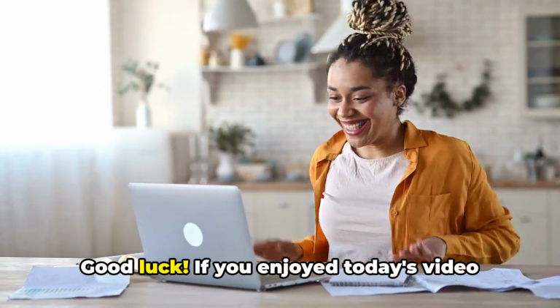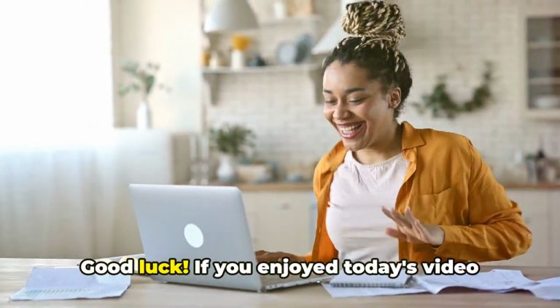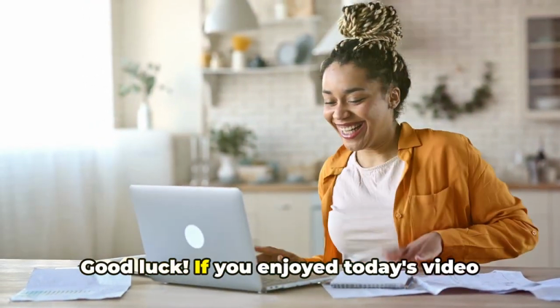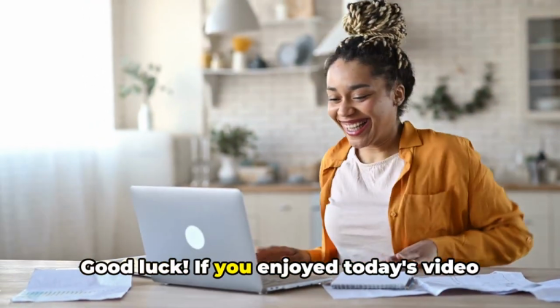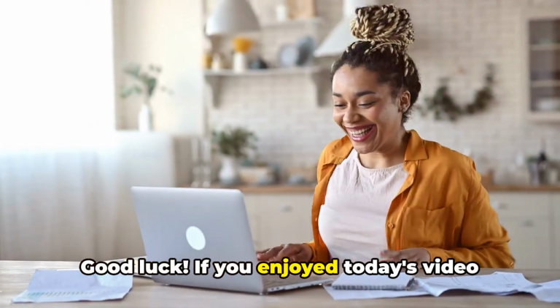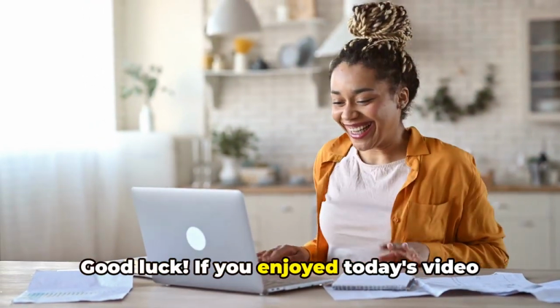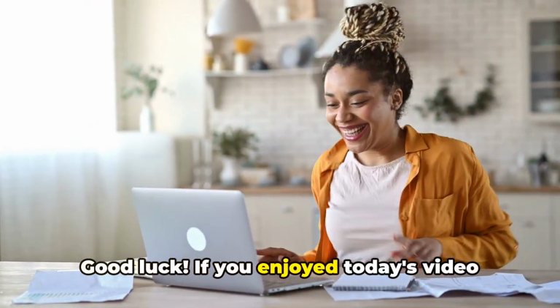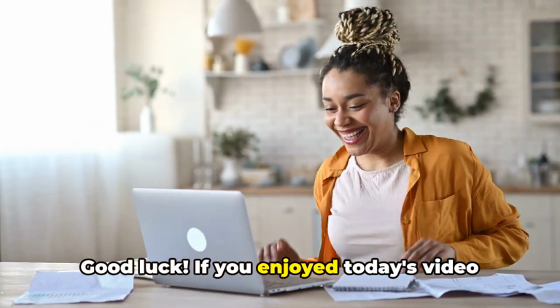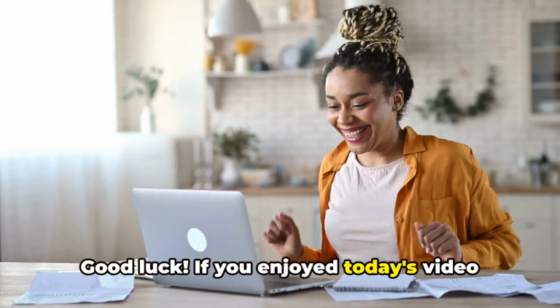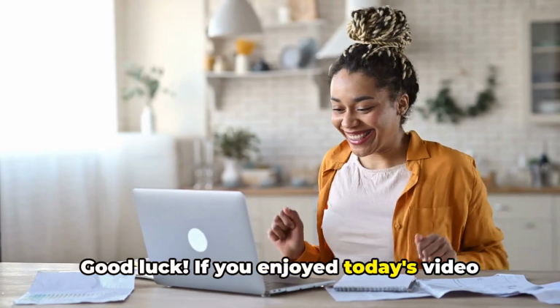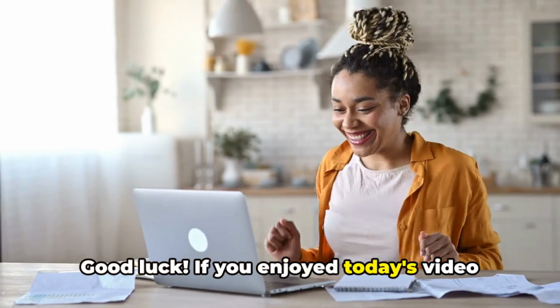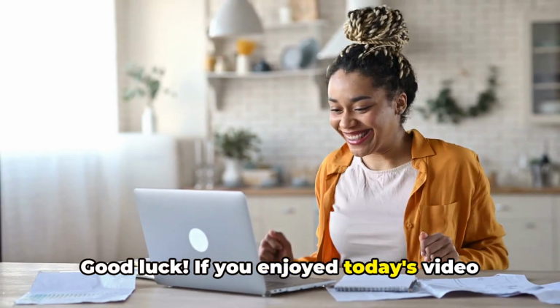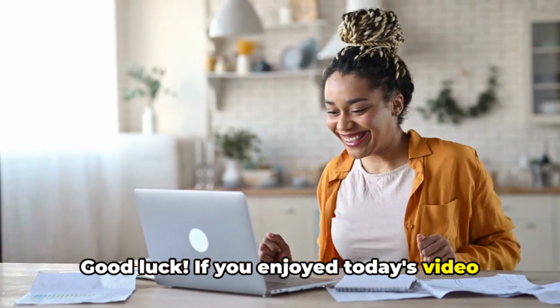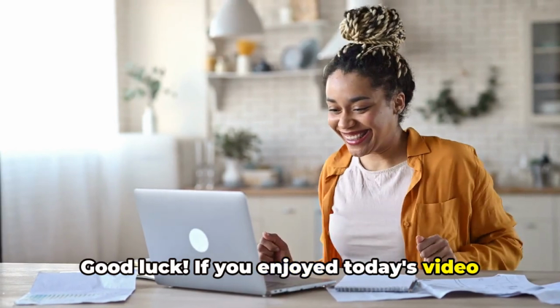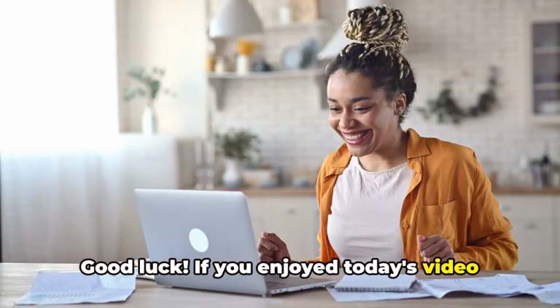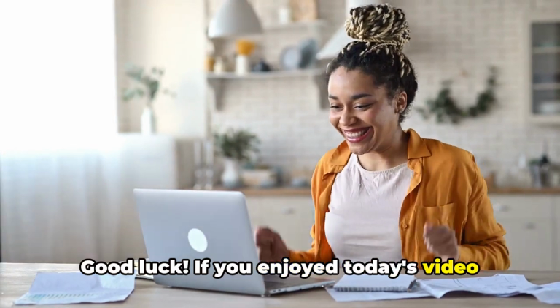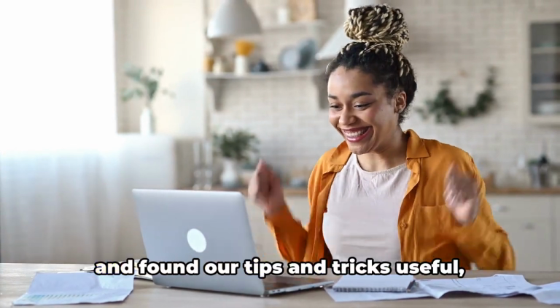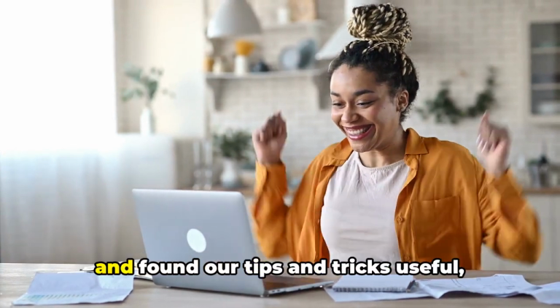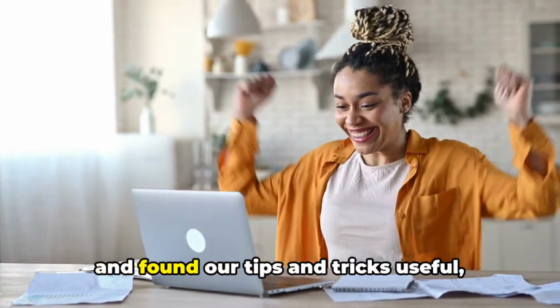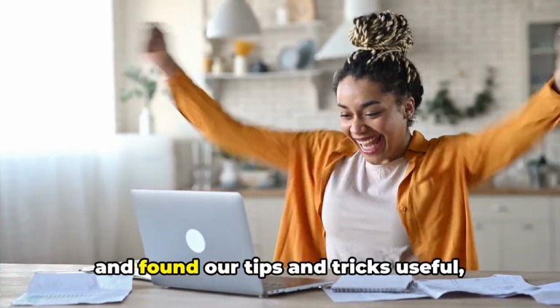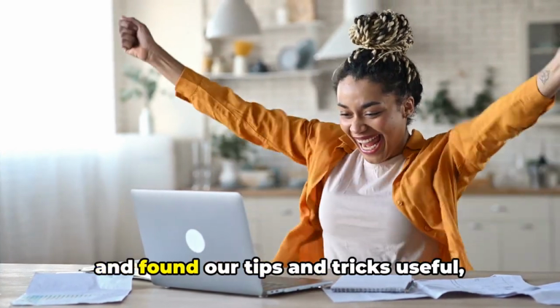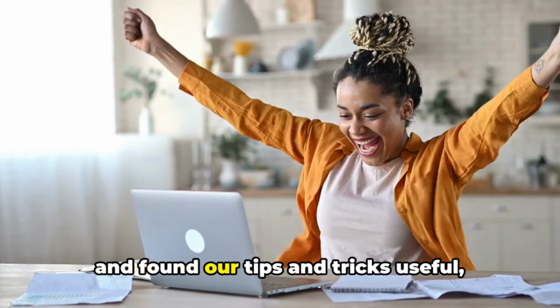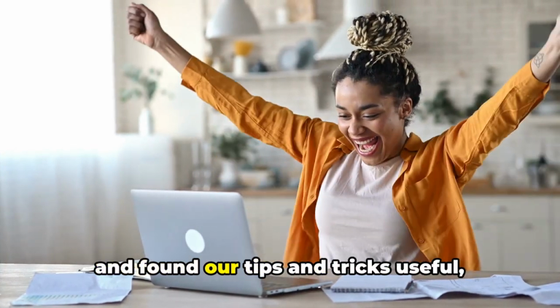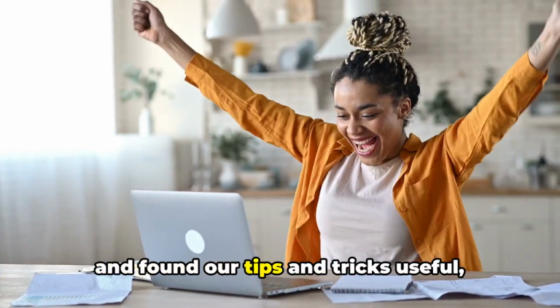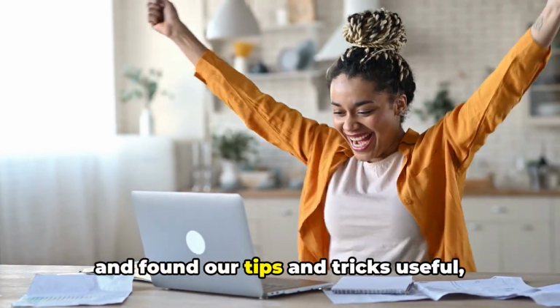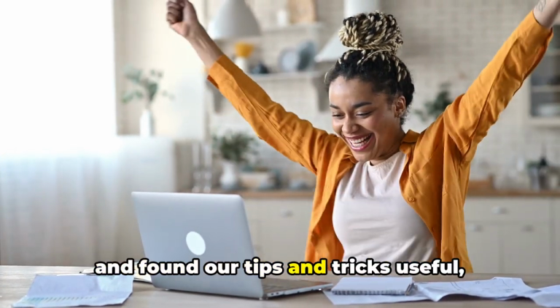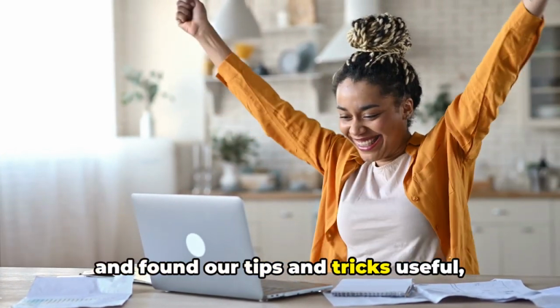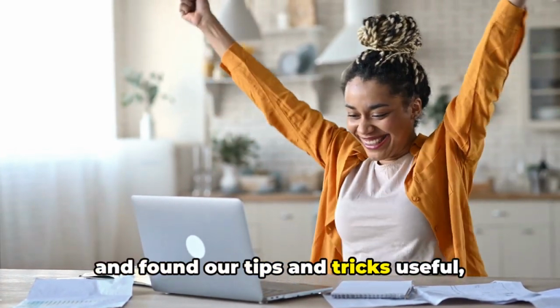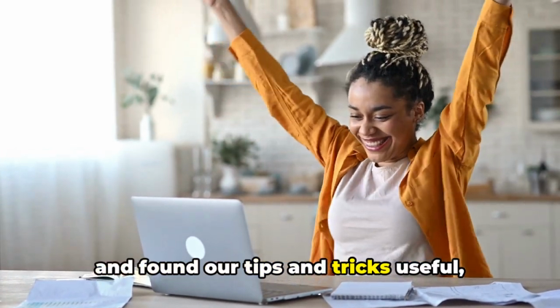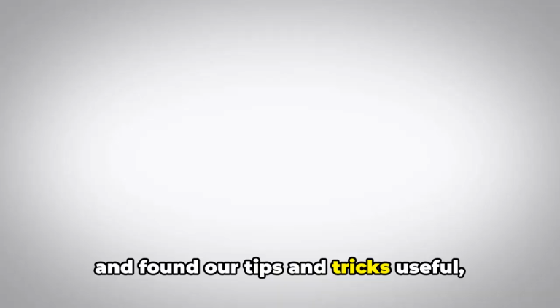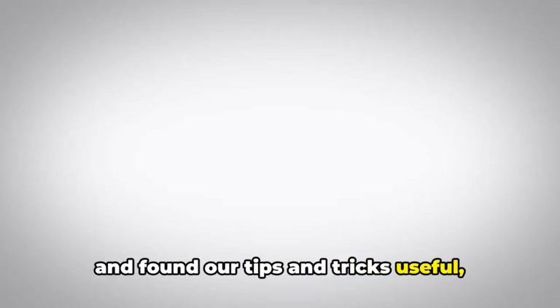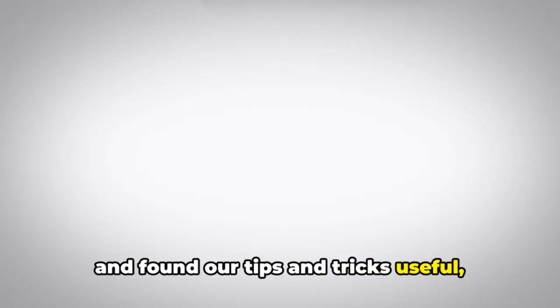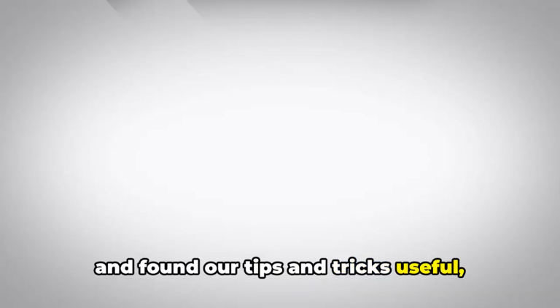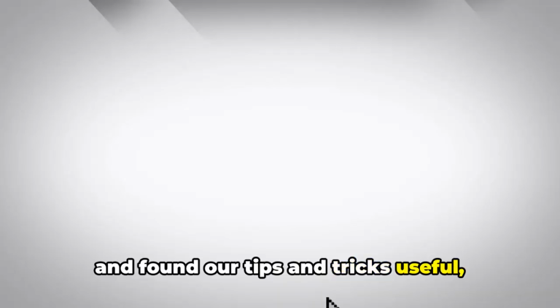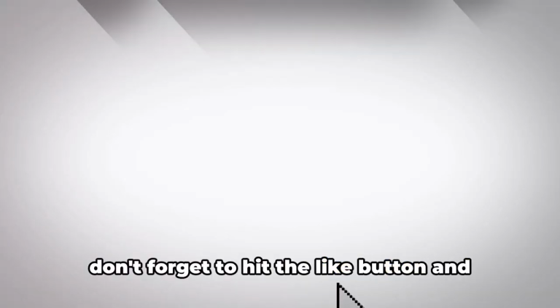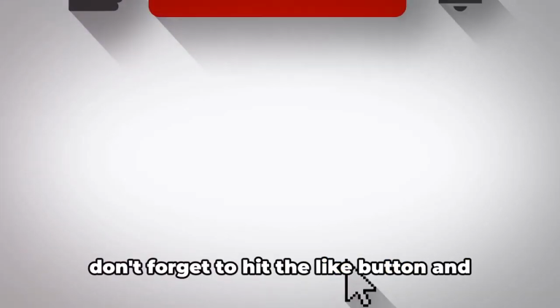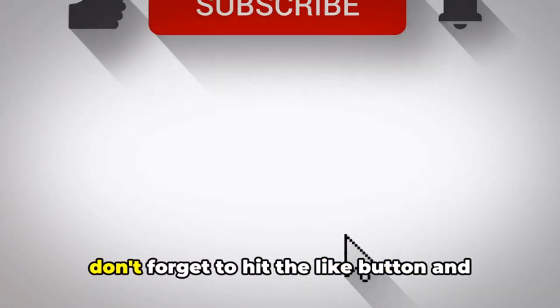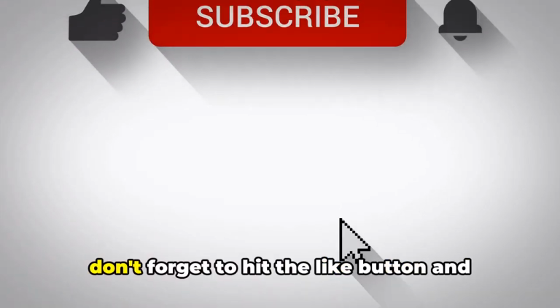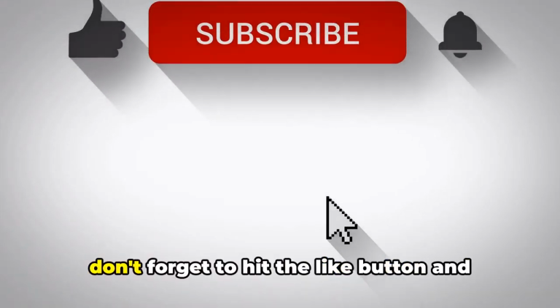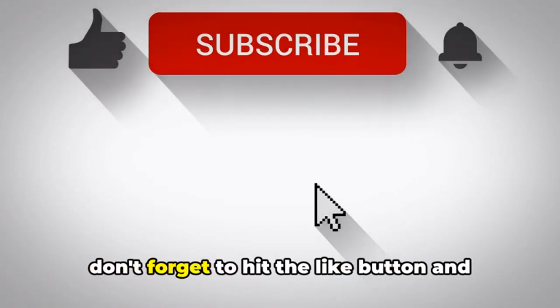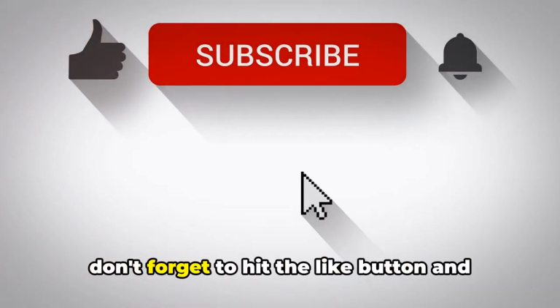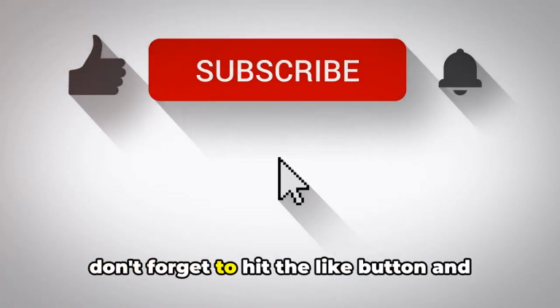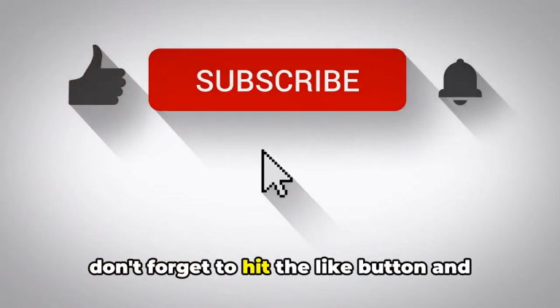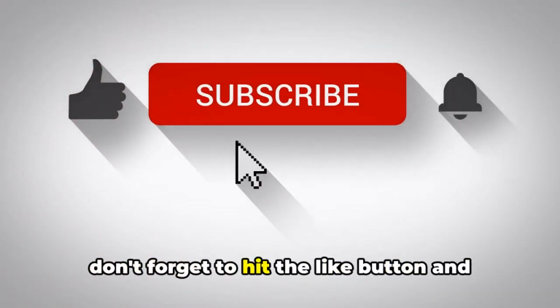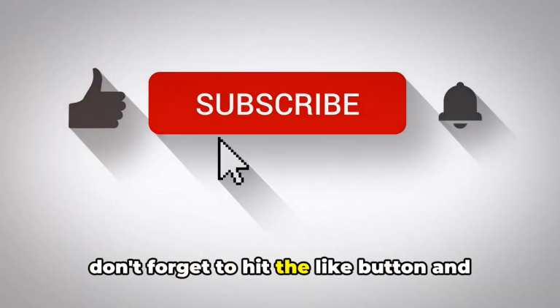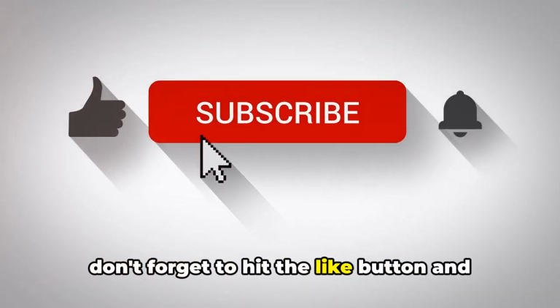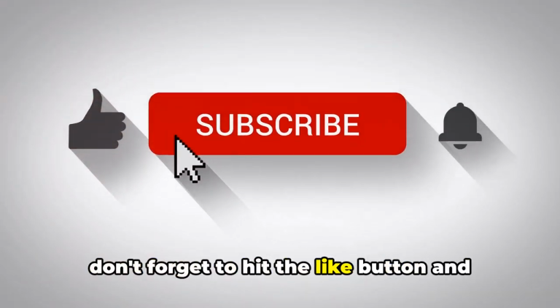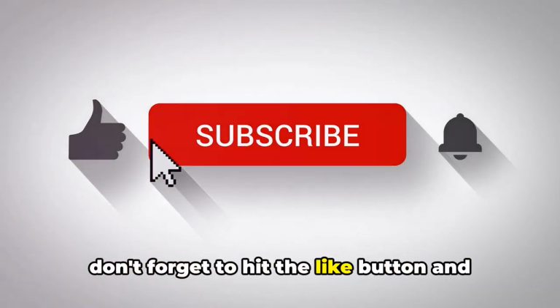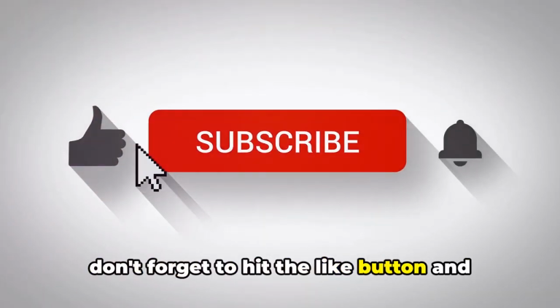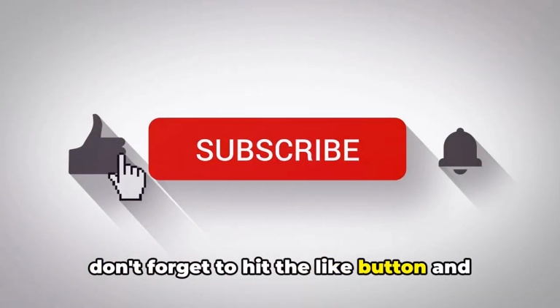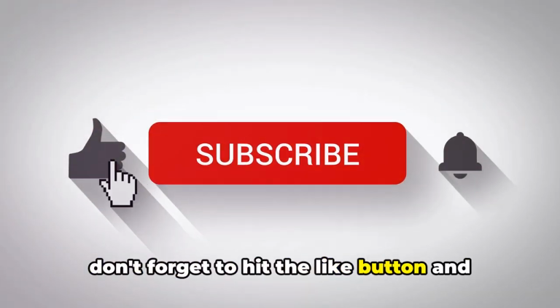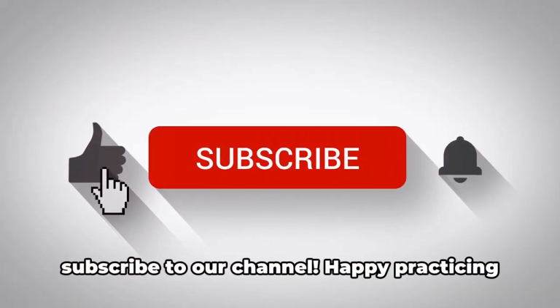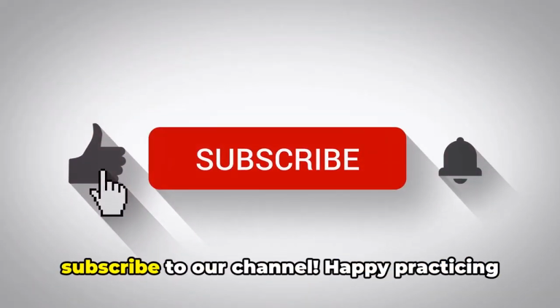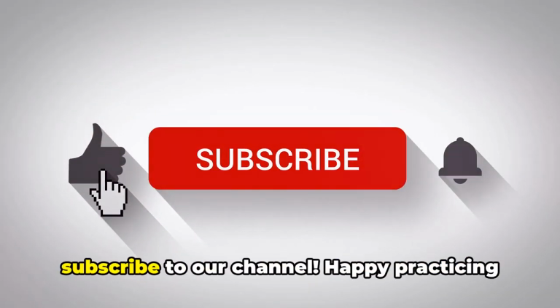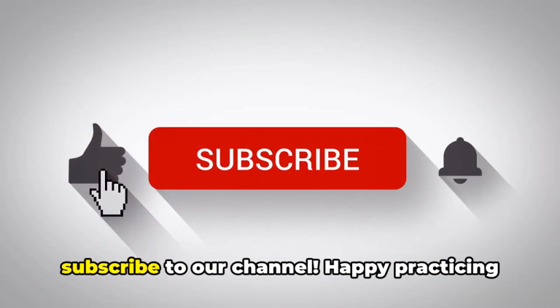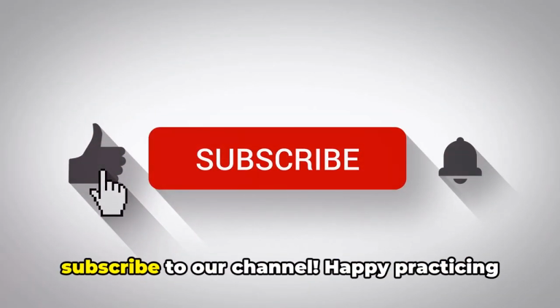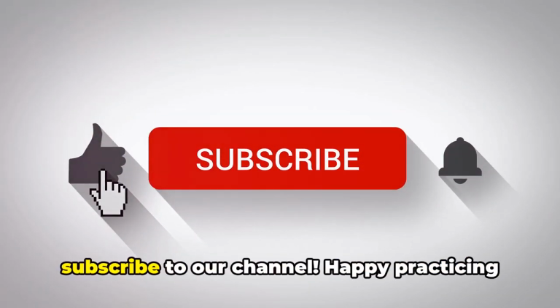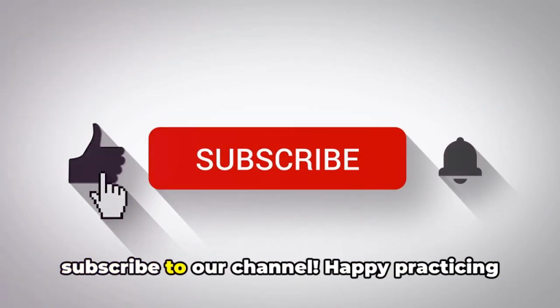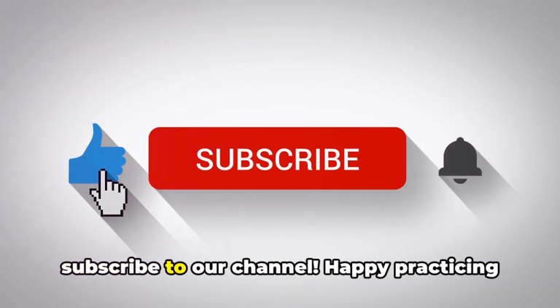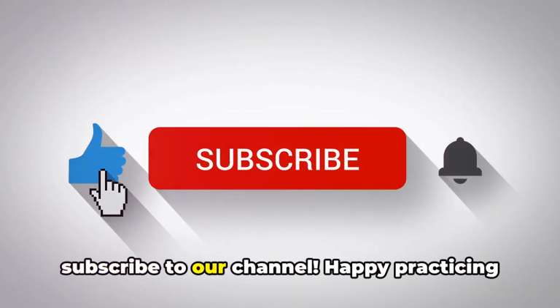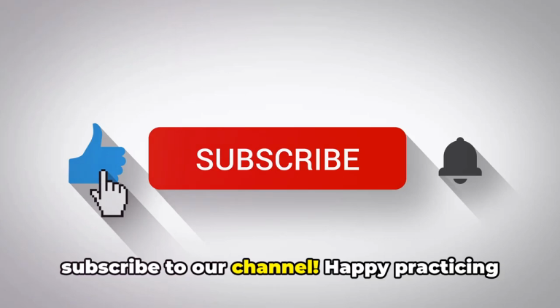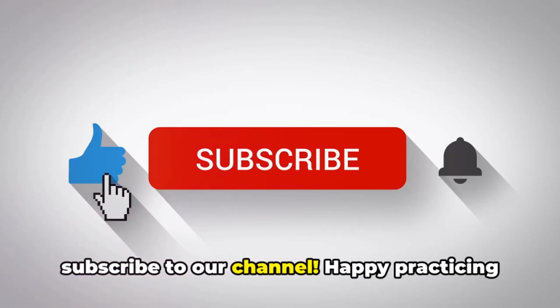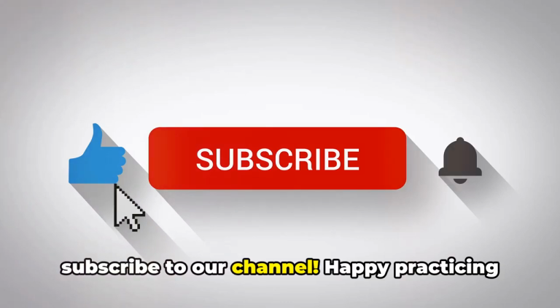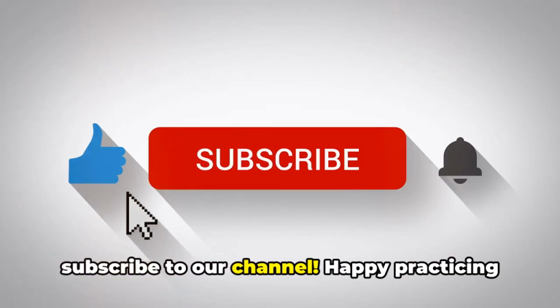If you enjoyed today's video and found our tips and tricks useful, don't forget to hit the like button and subscribe to our channel.